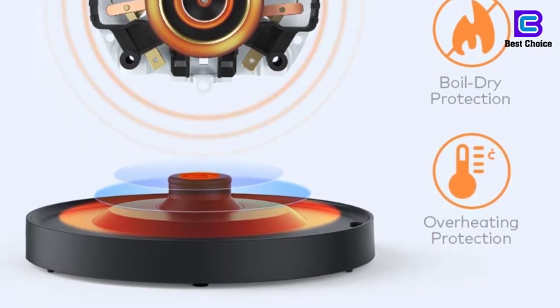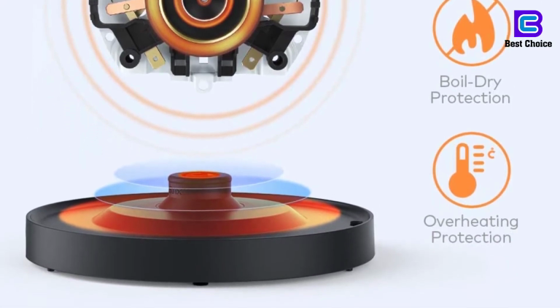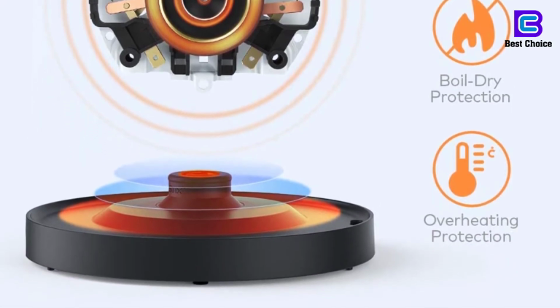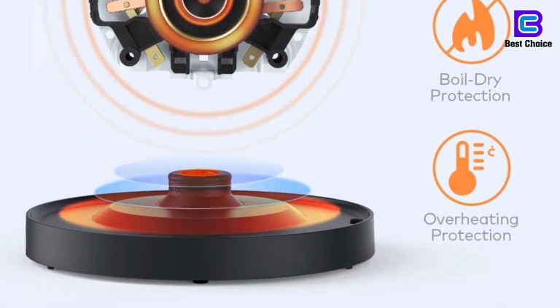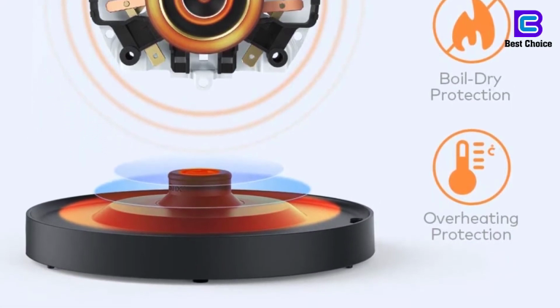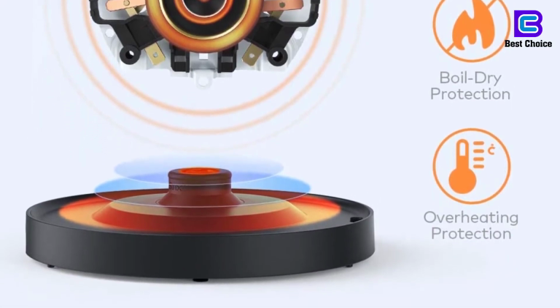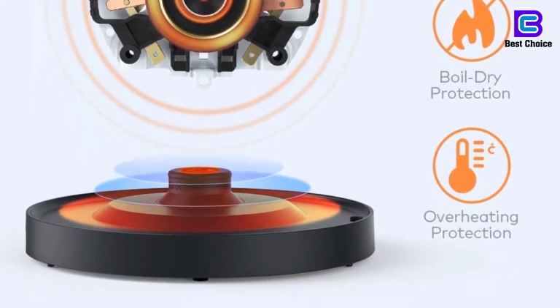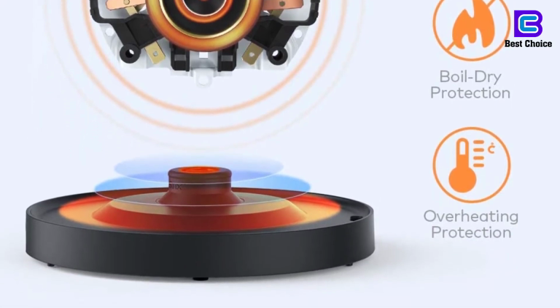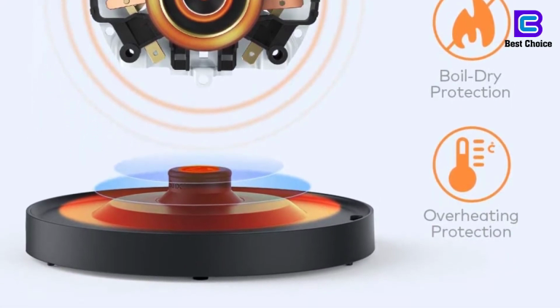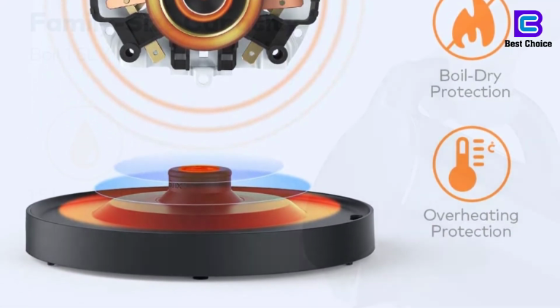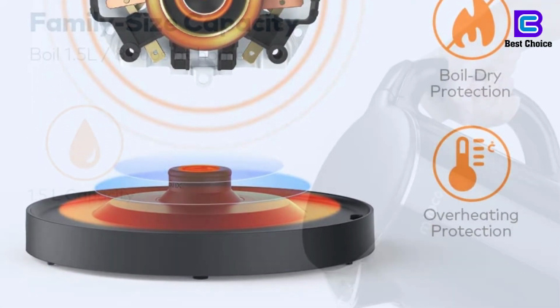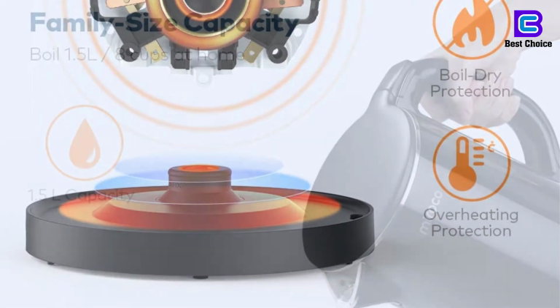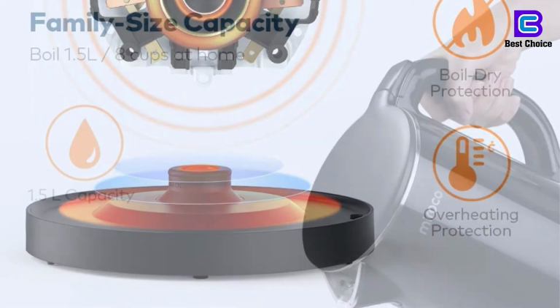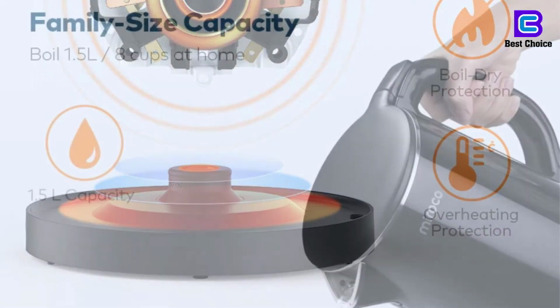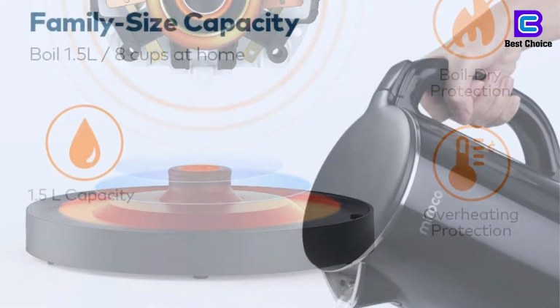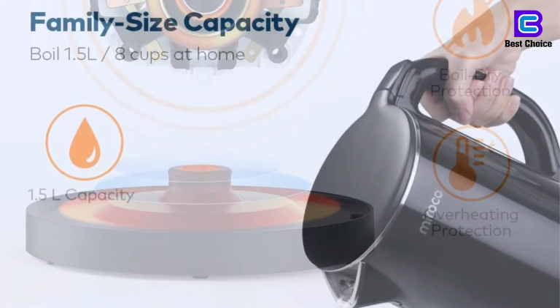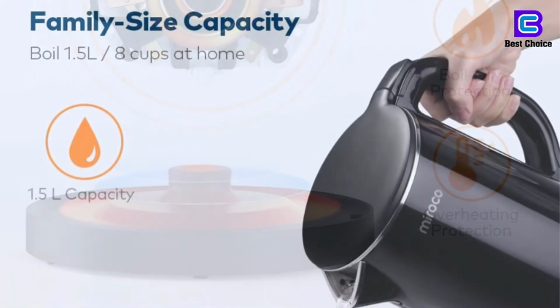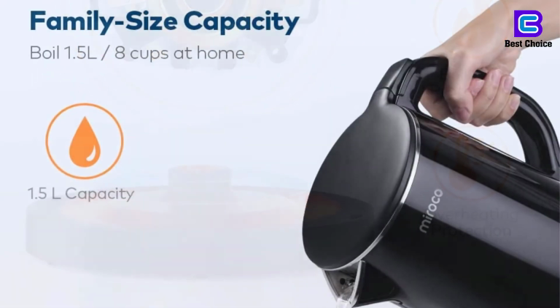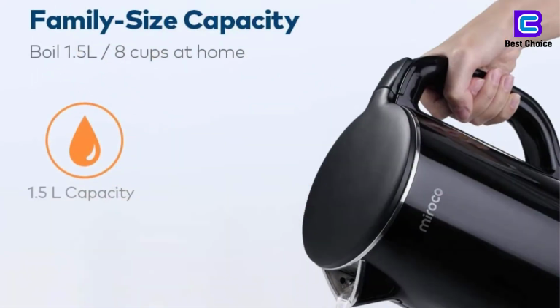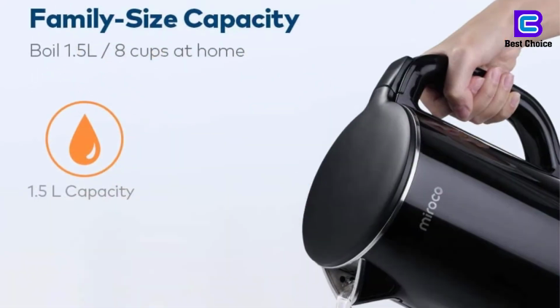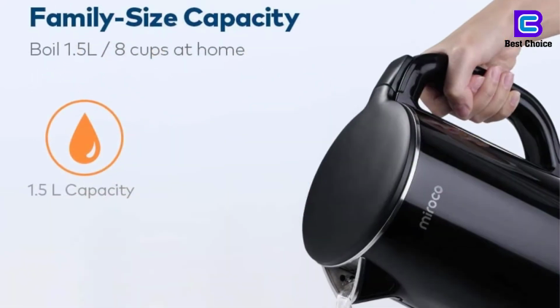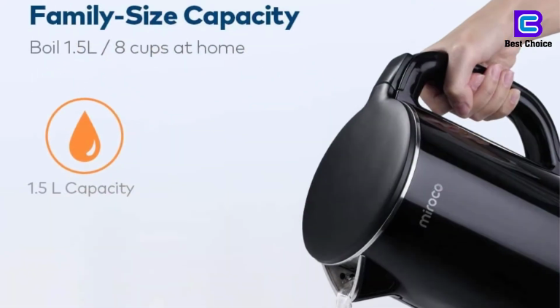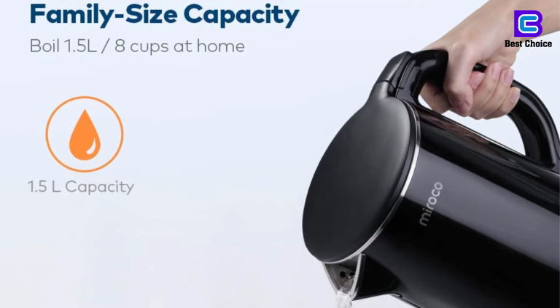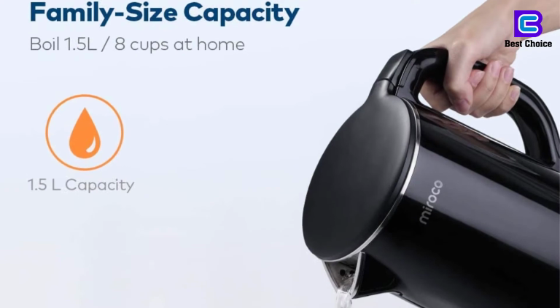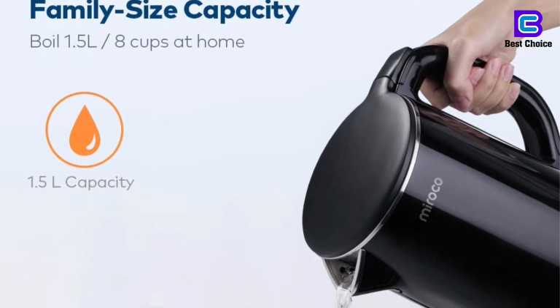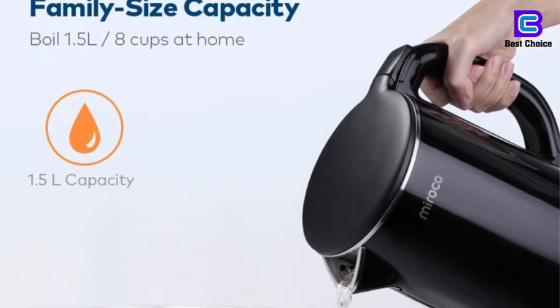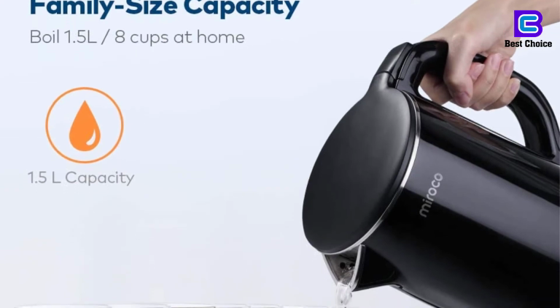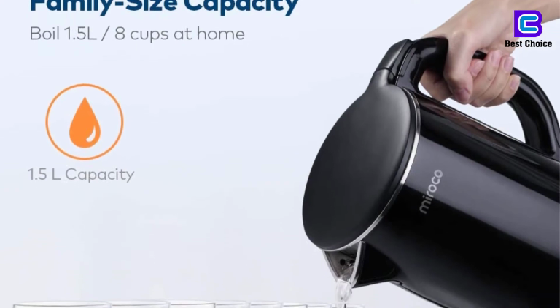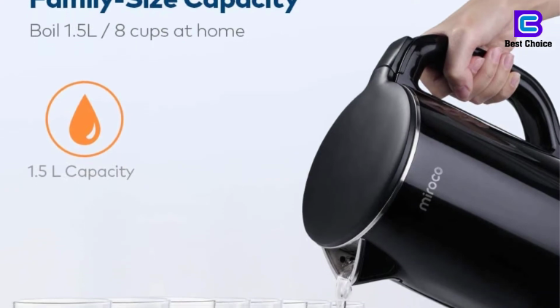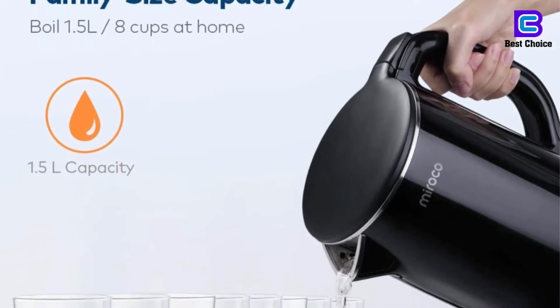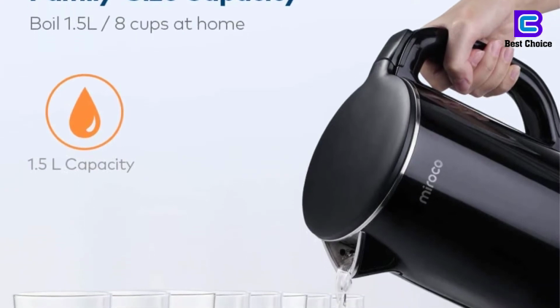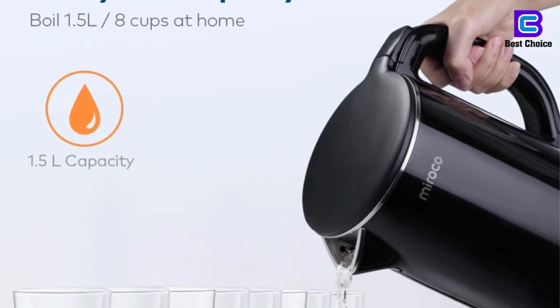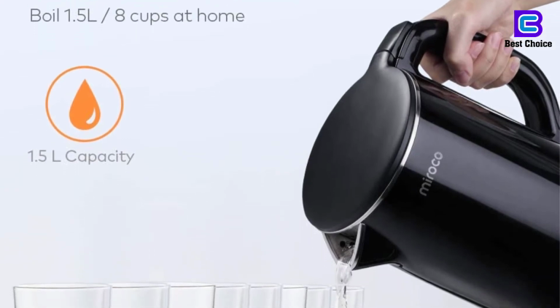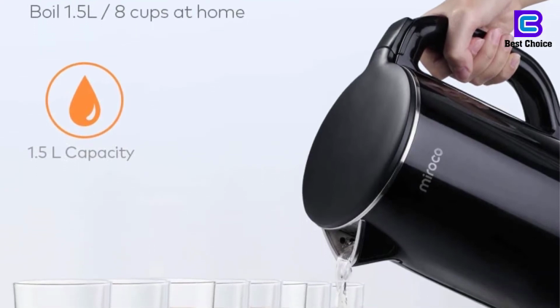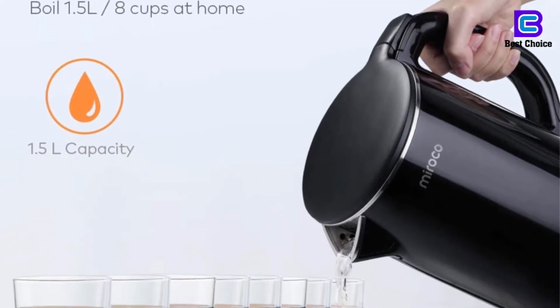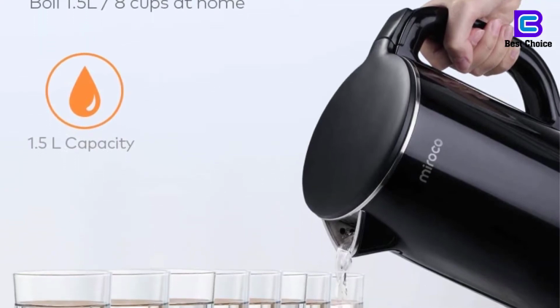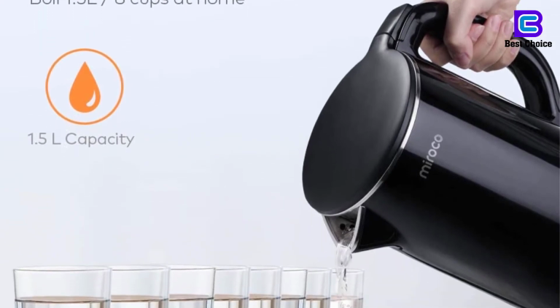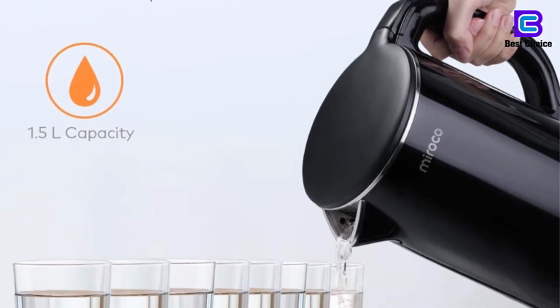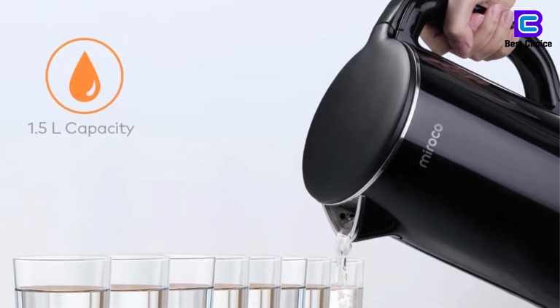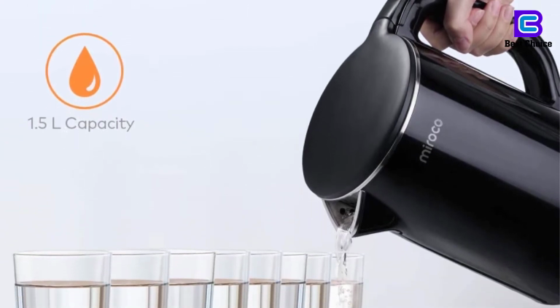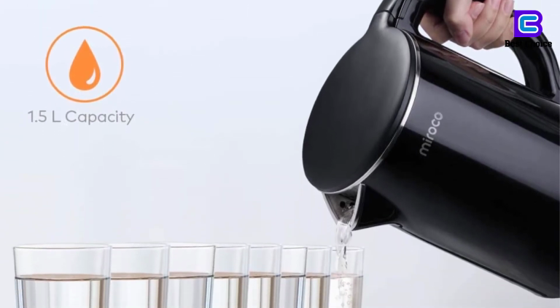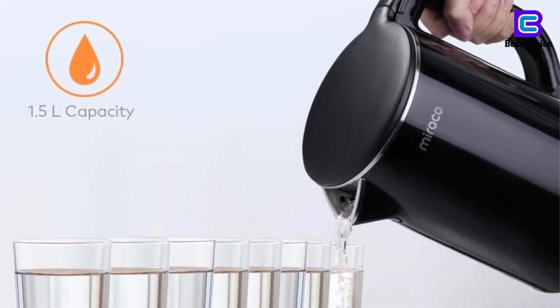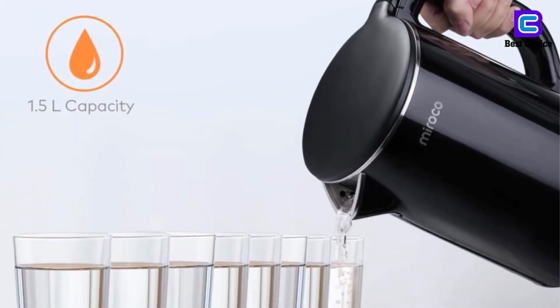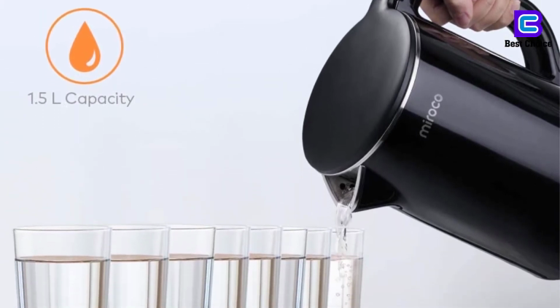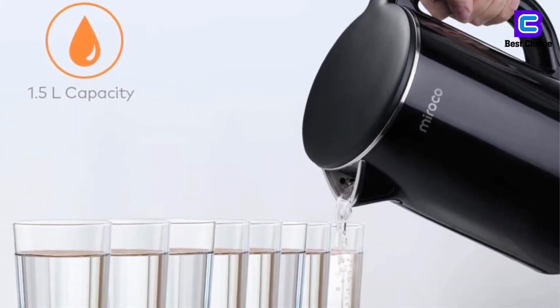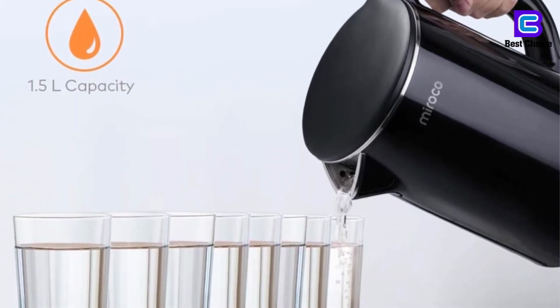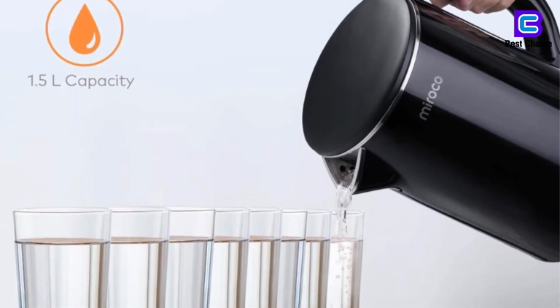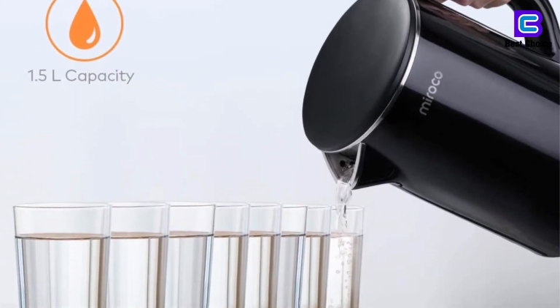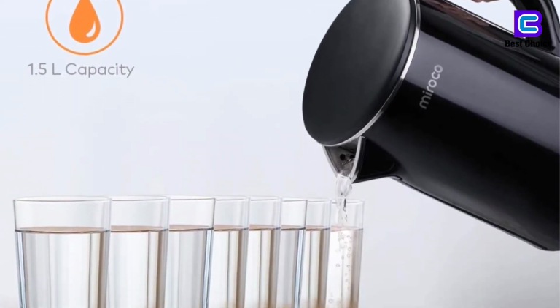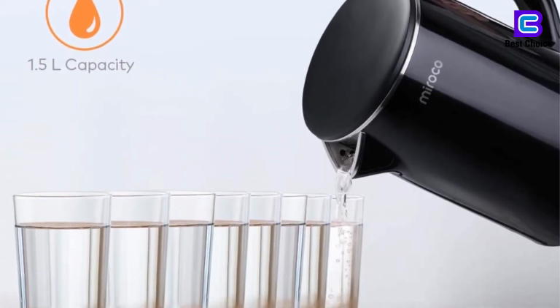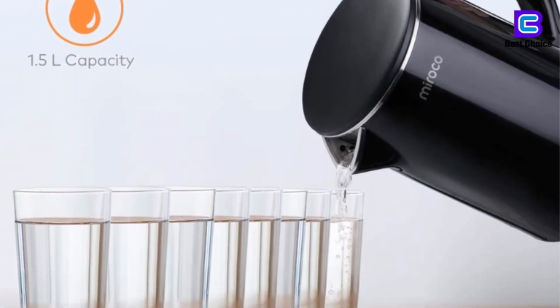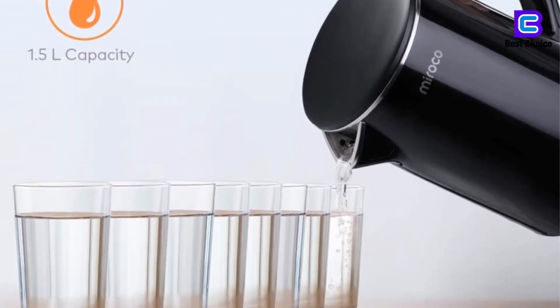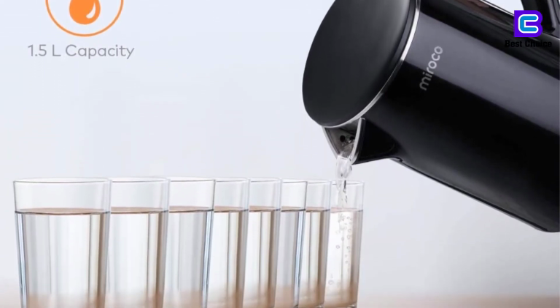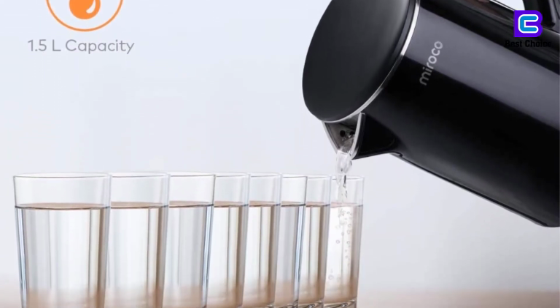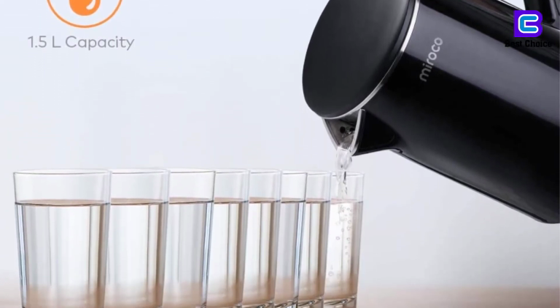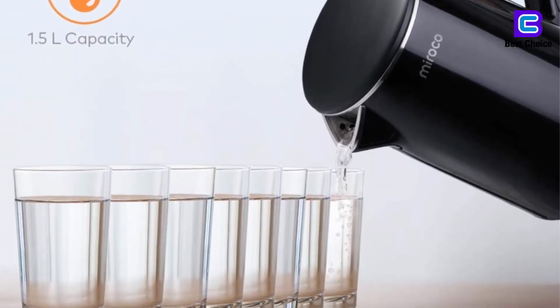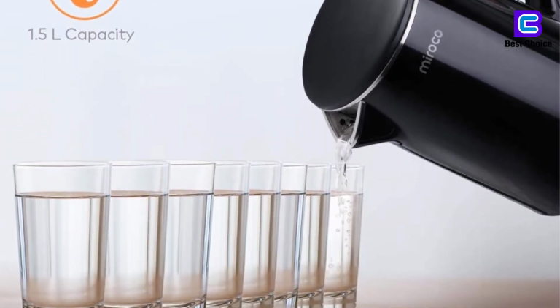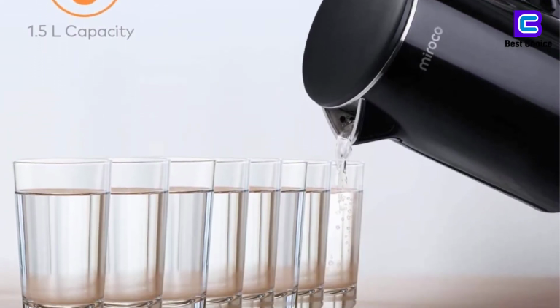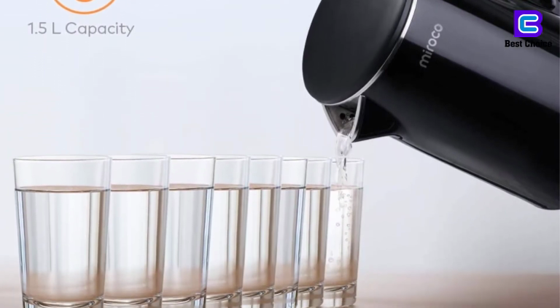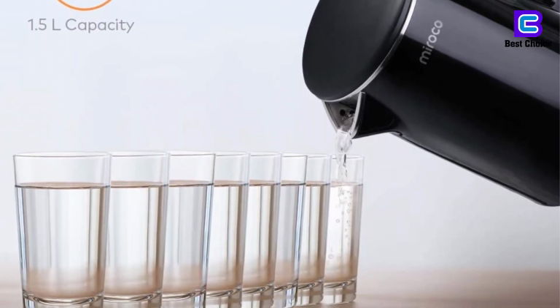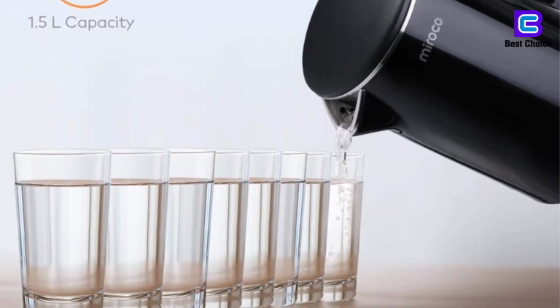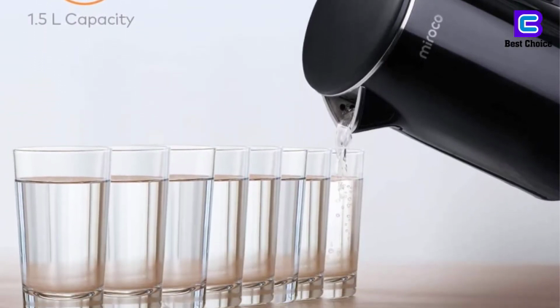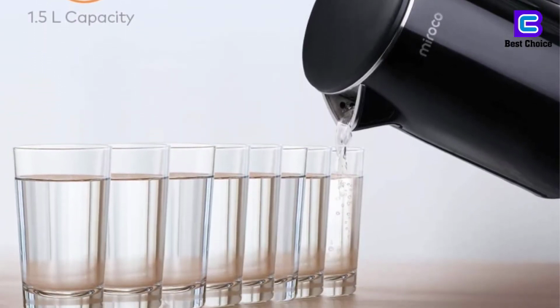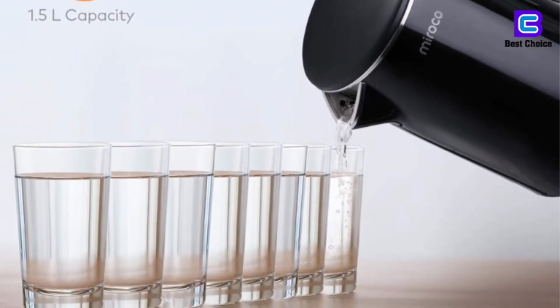I'm not sure why number 2 is that important, but if it irks you to not know exactly how much water is being heated, this kettle is not for you.